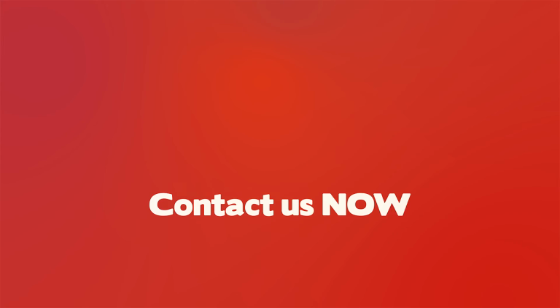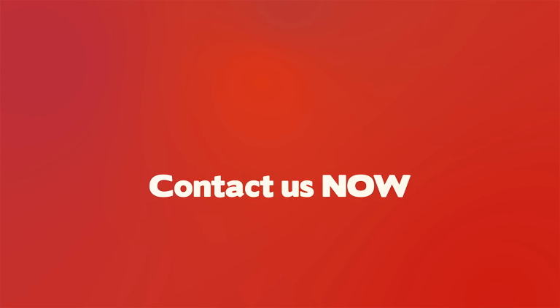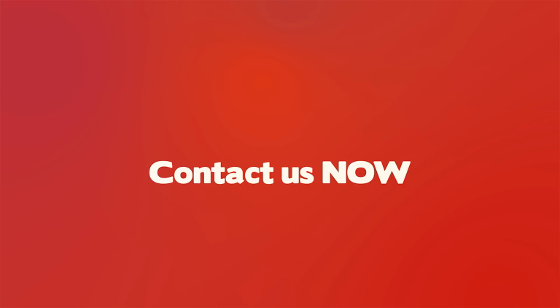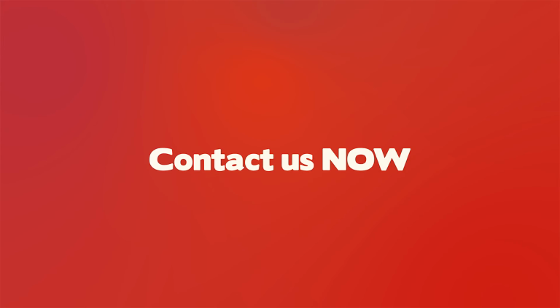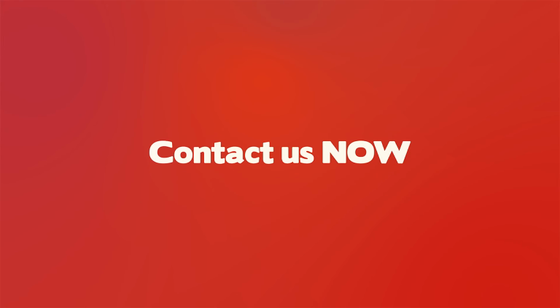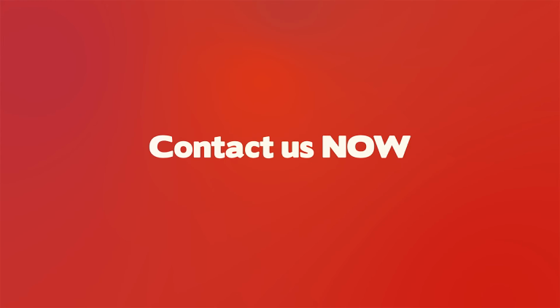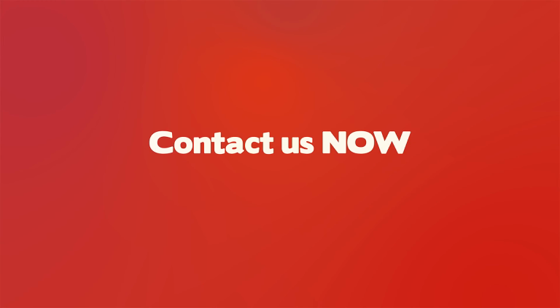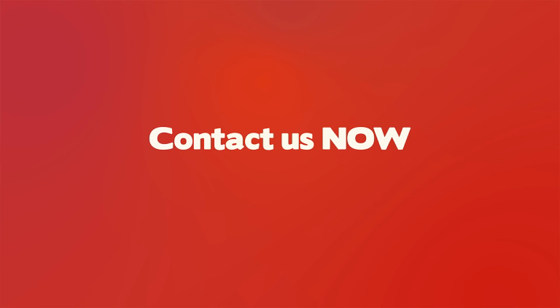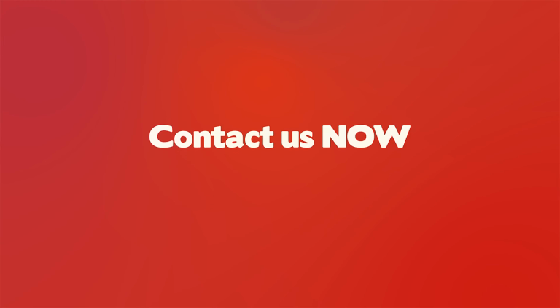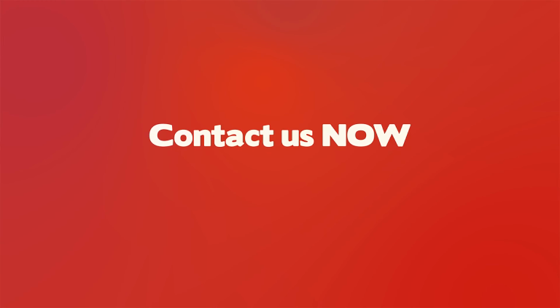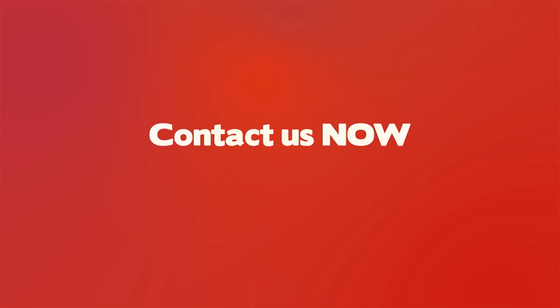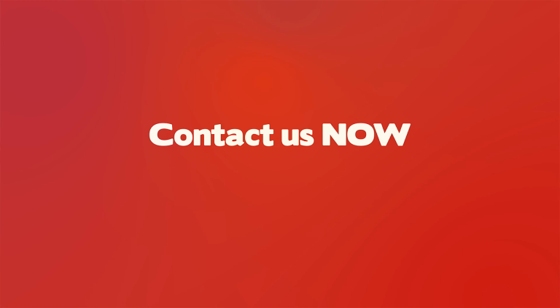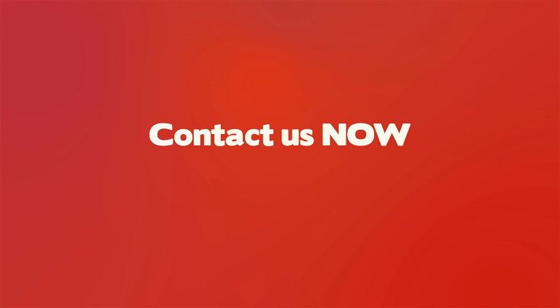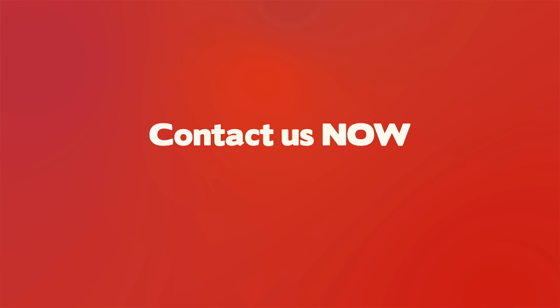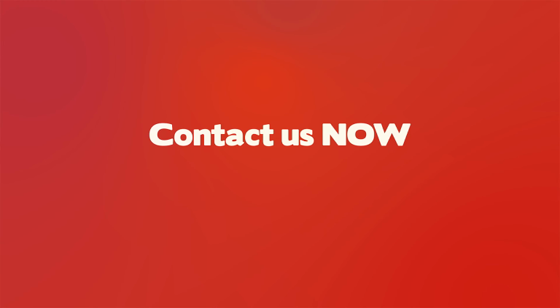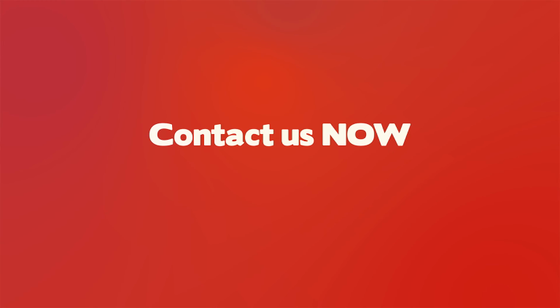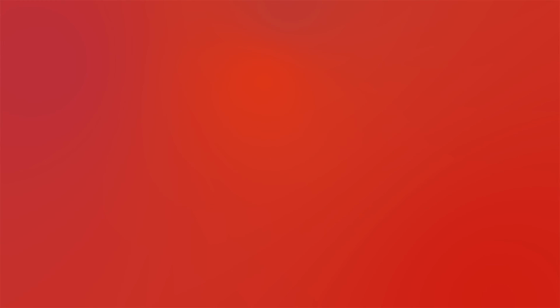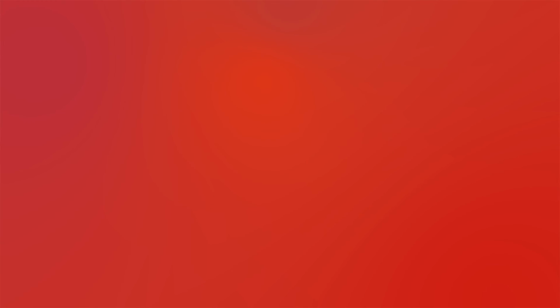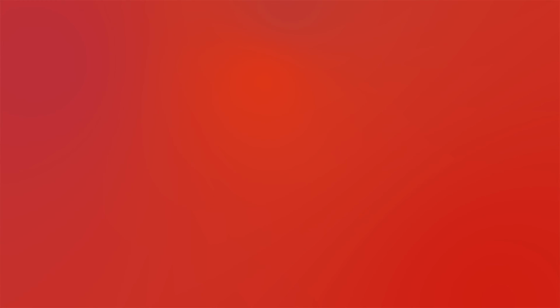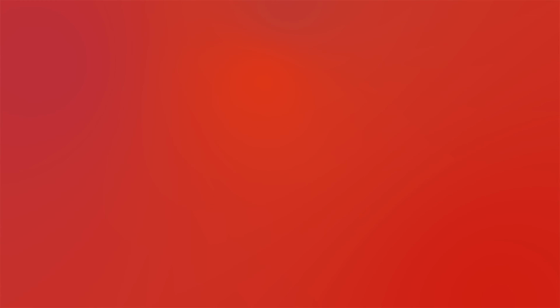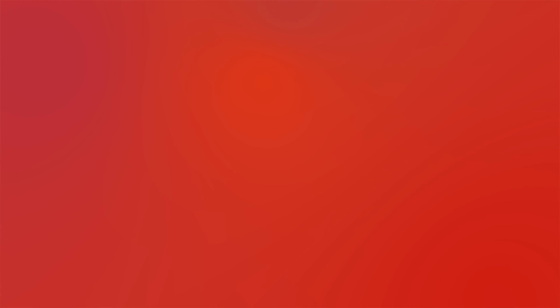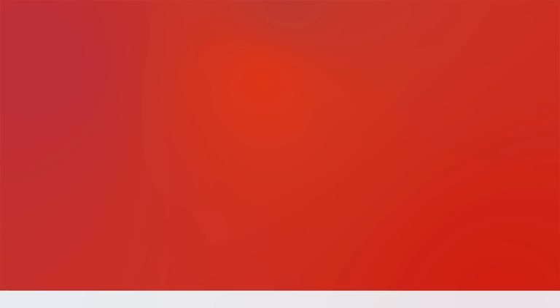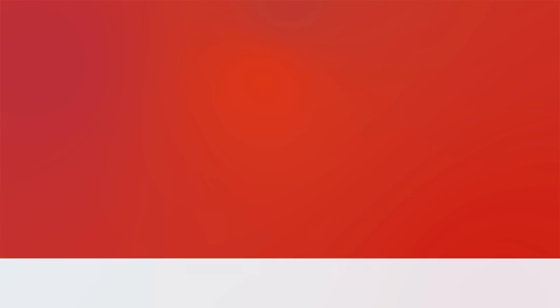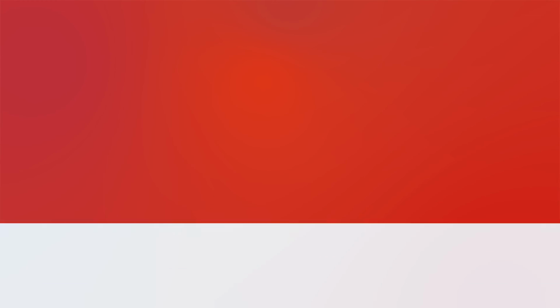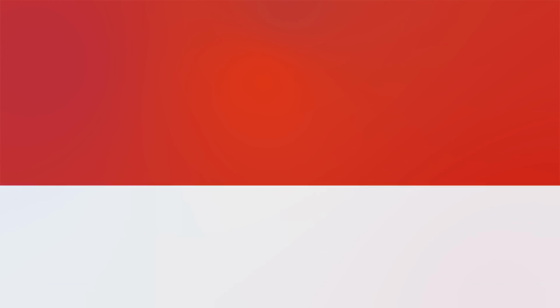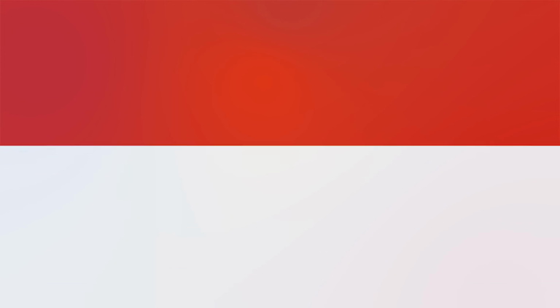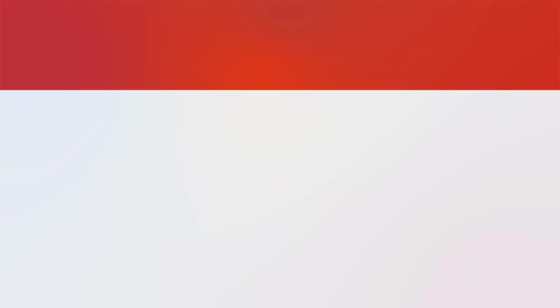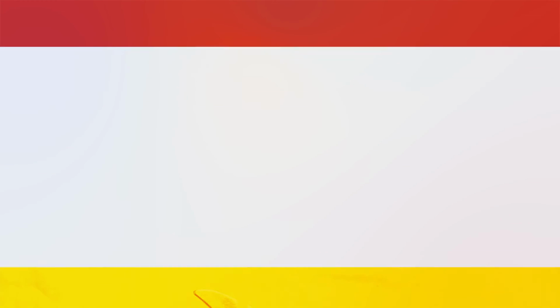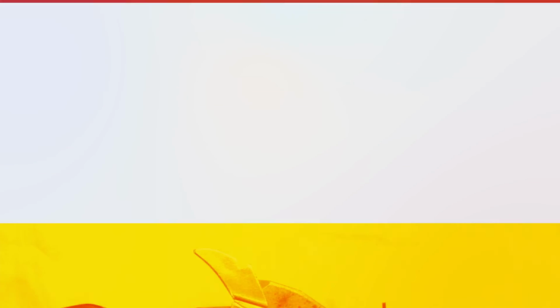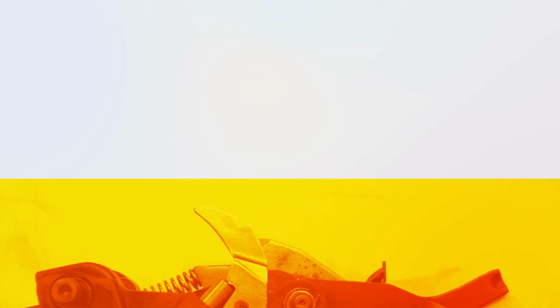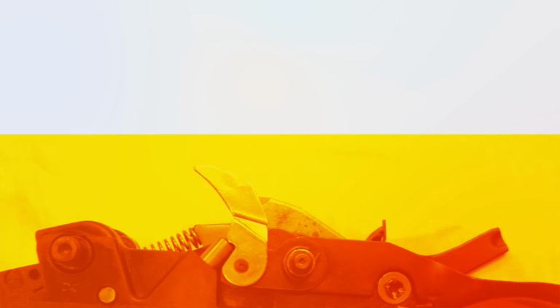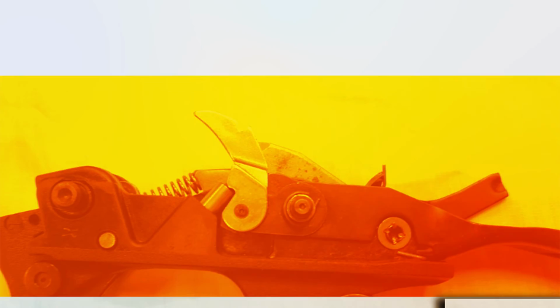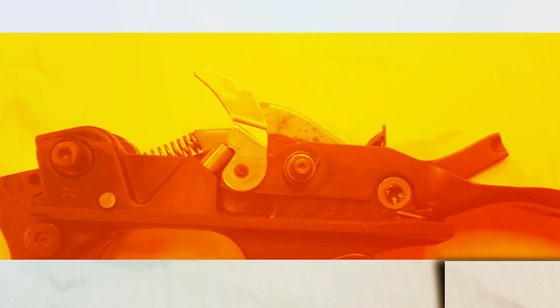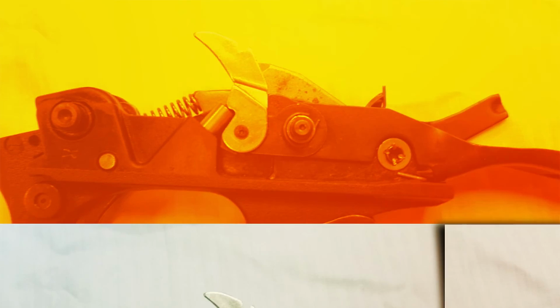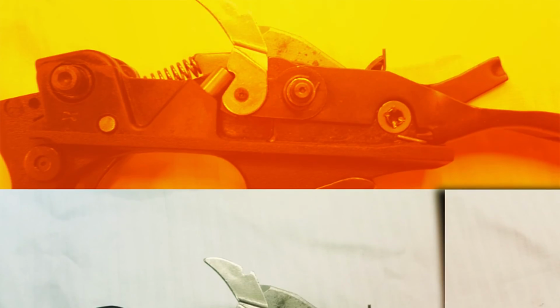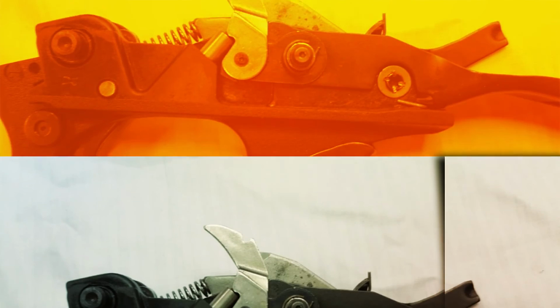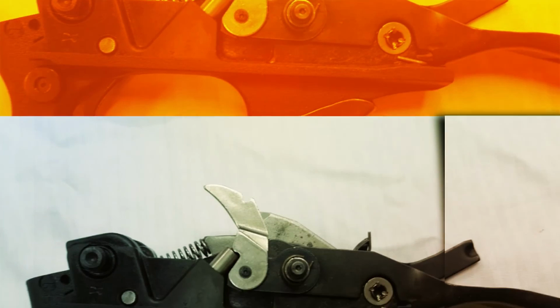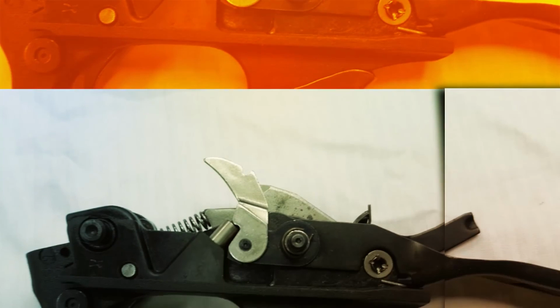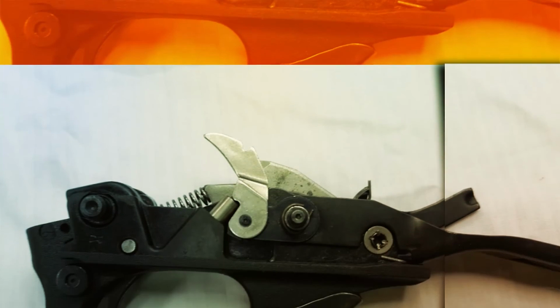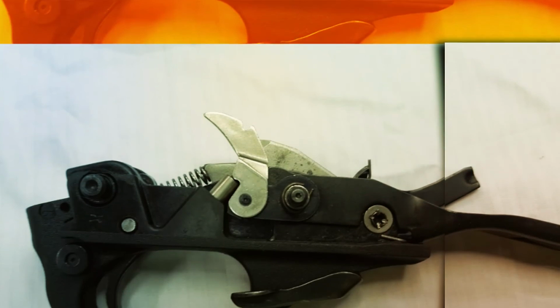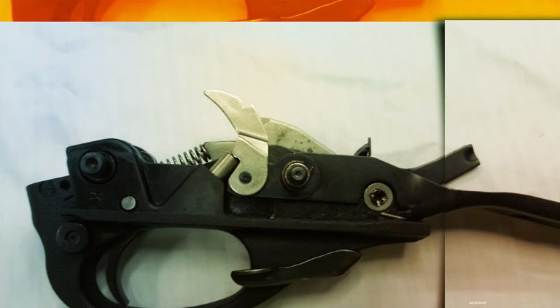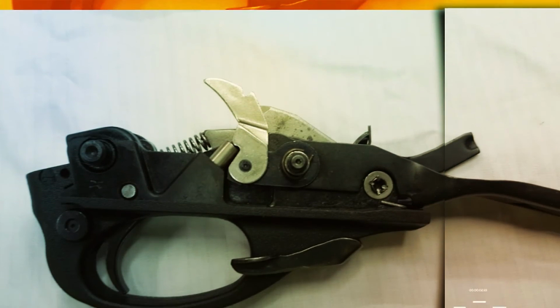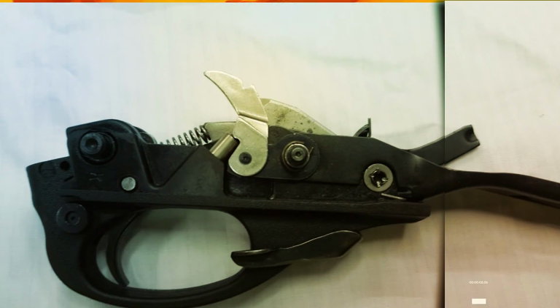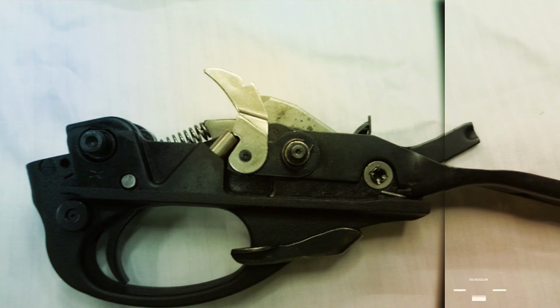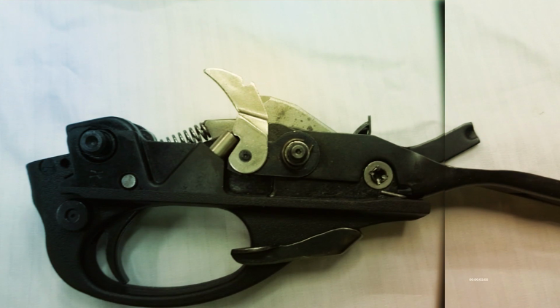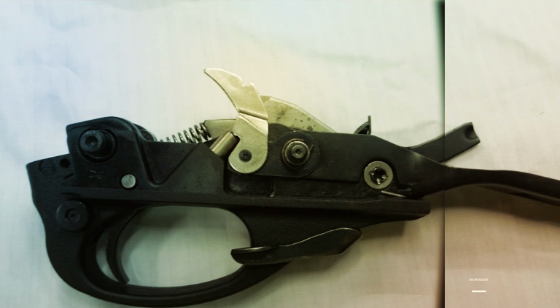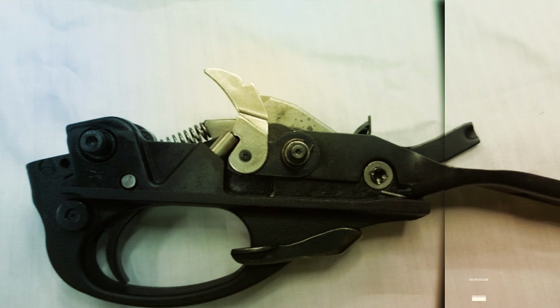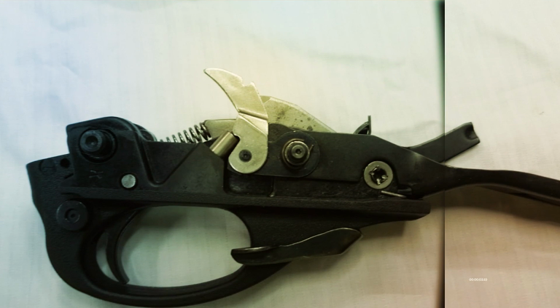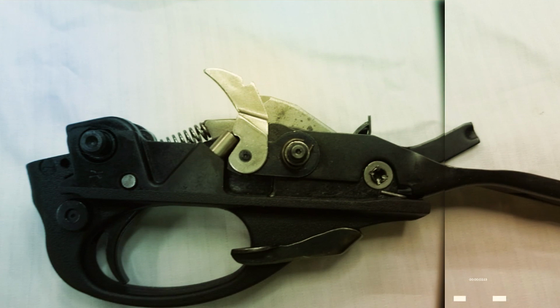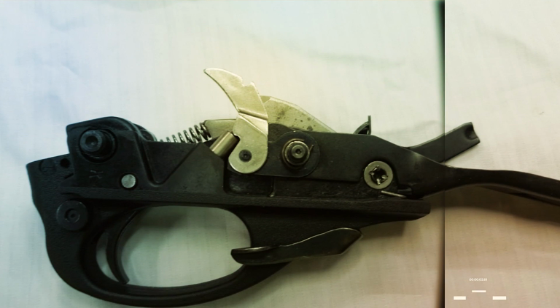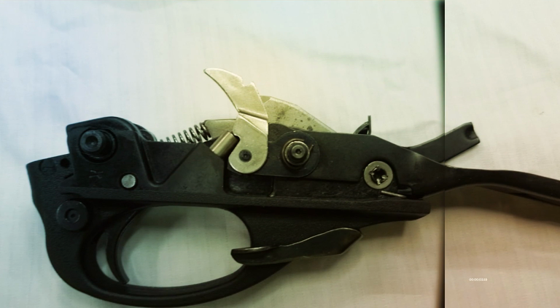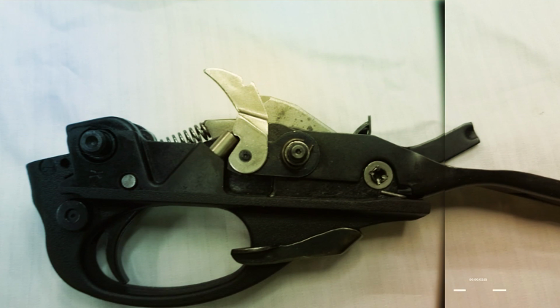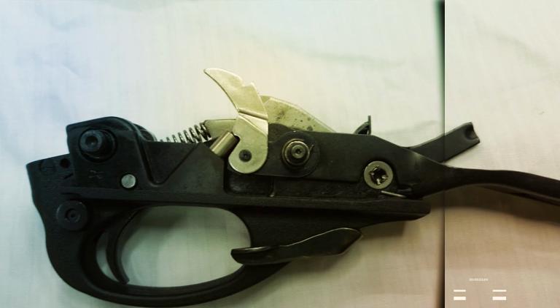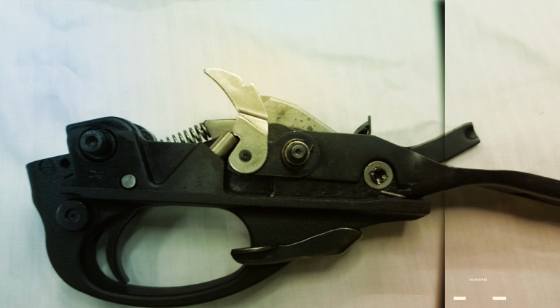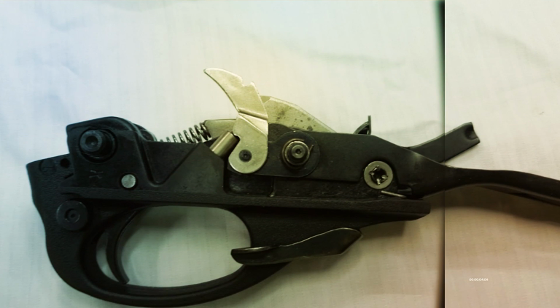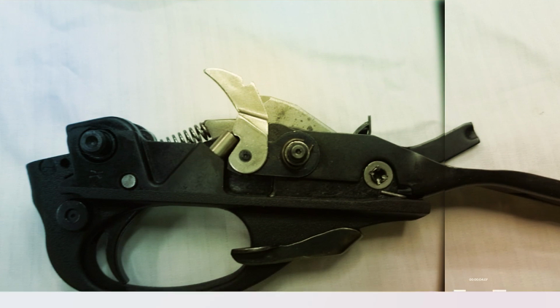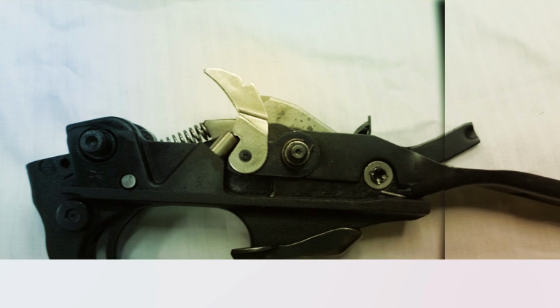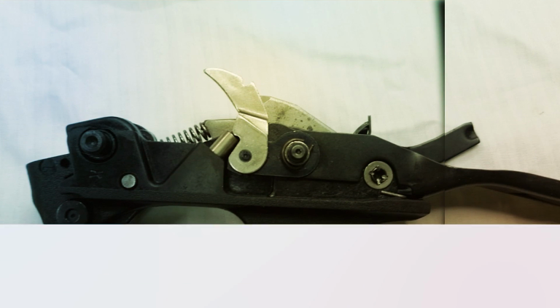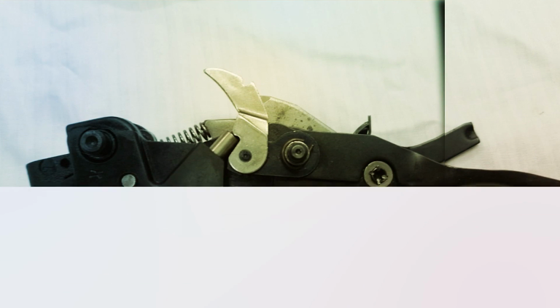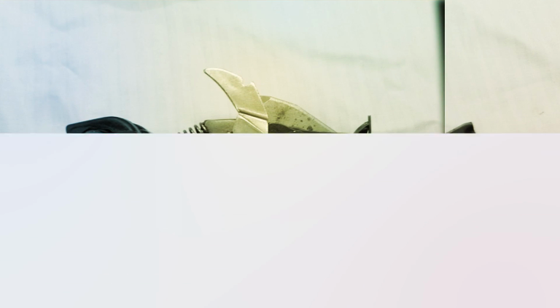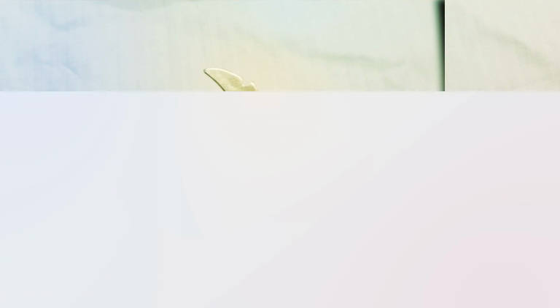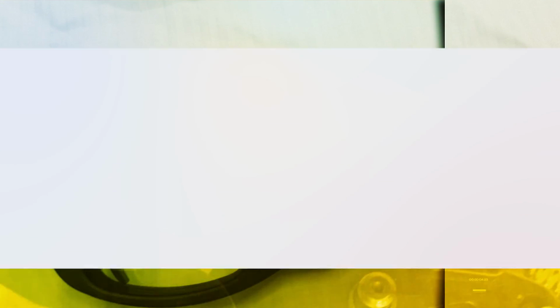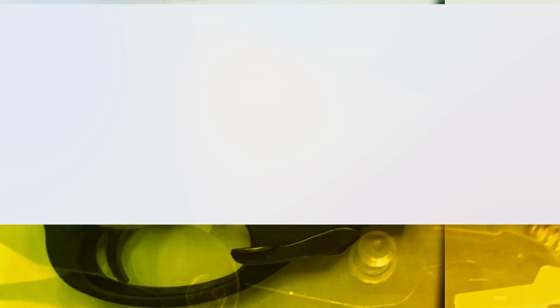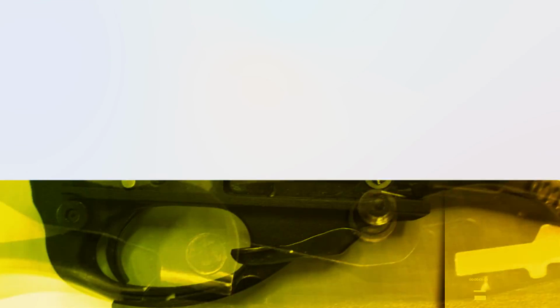Want to learn more? Contact us now for manufacturing, retail, wholesale, distribution, or licensing opportunities.